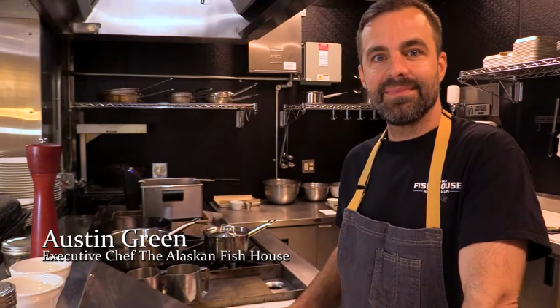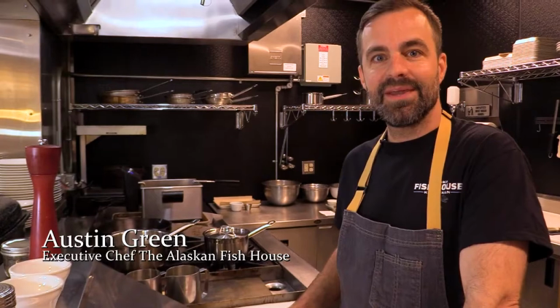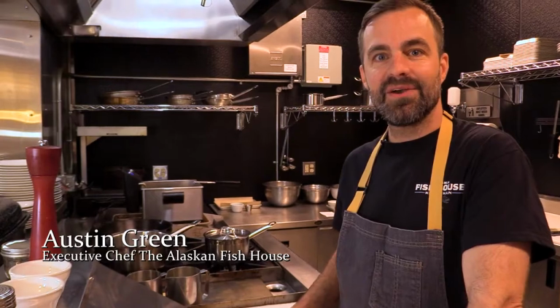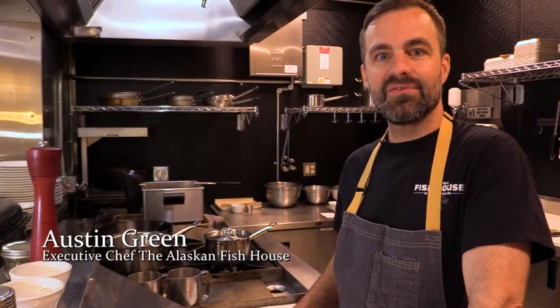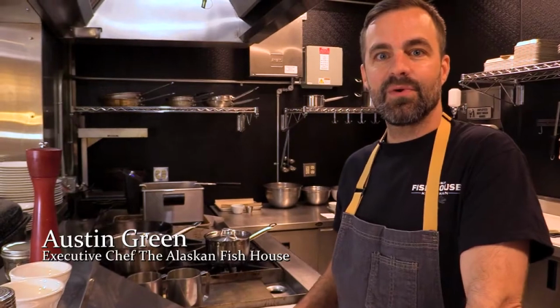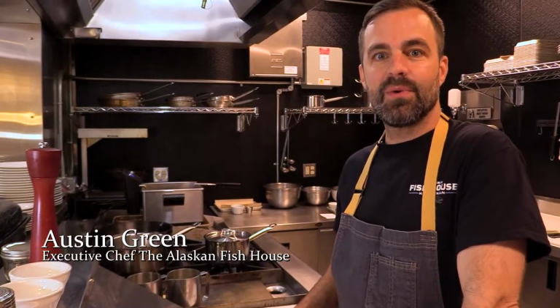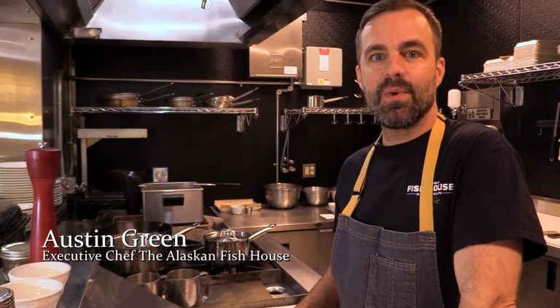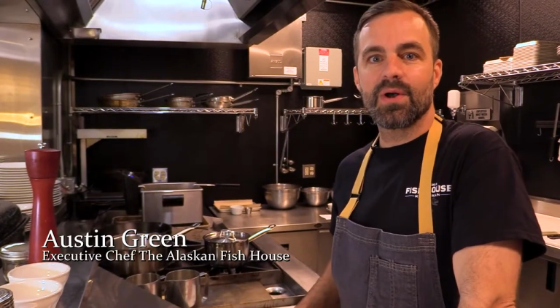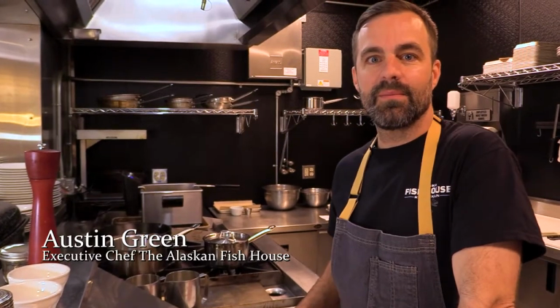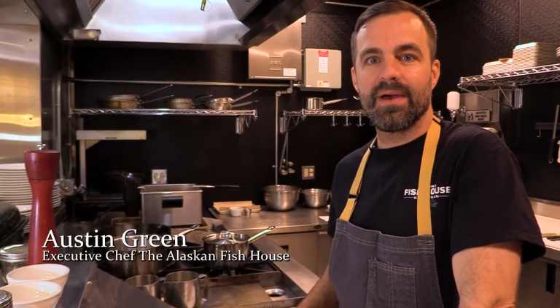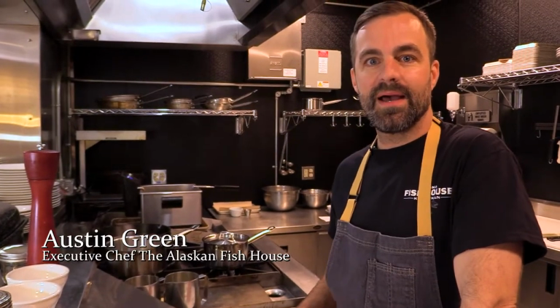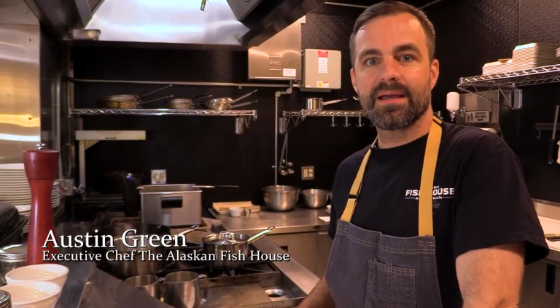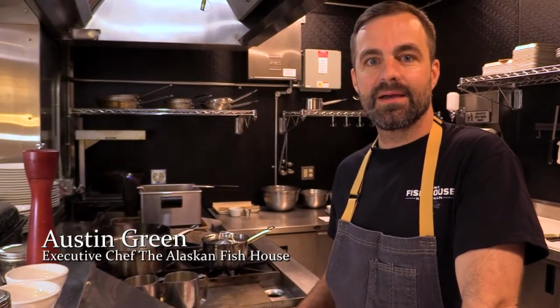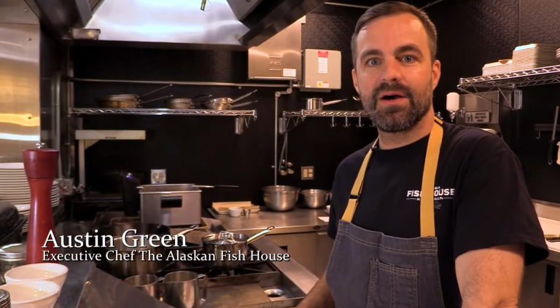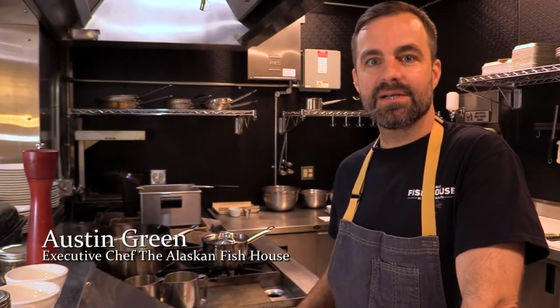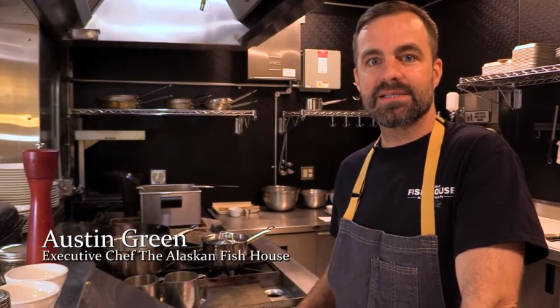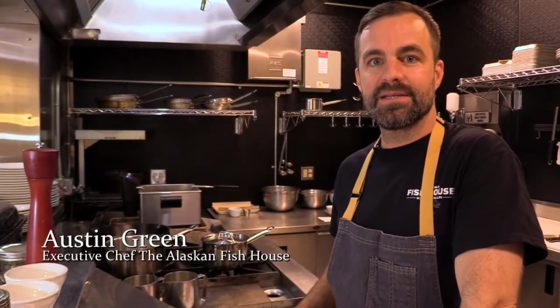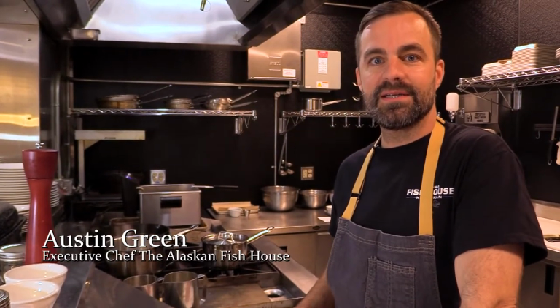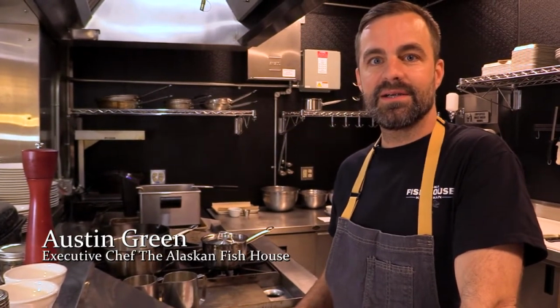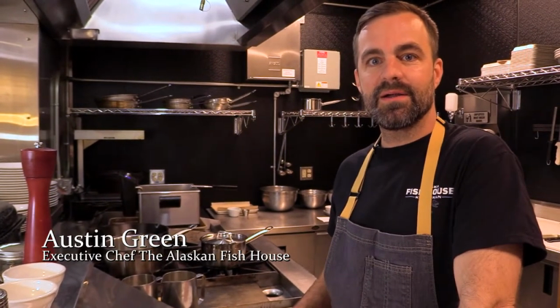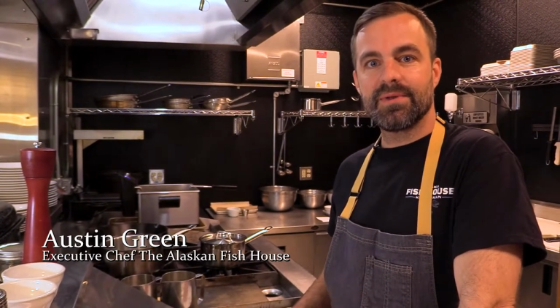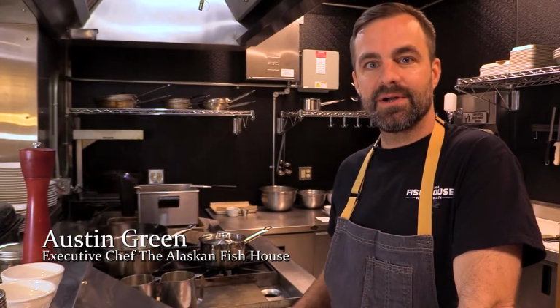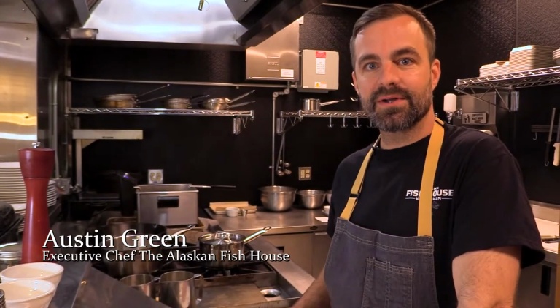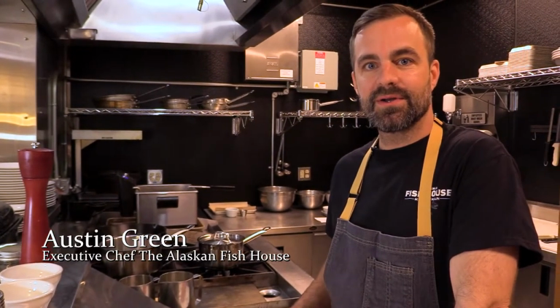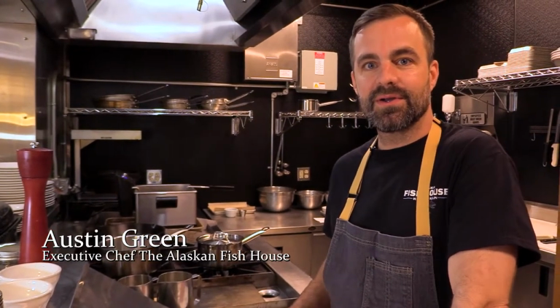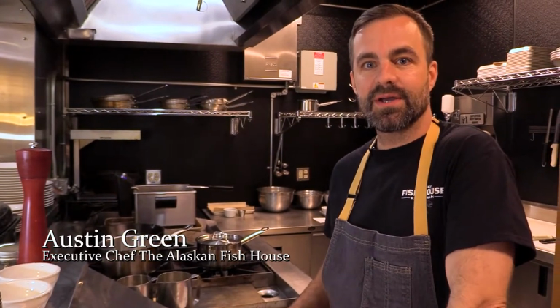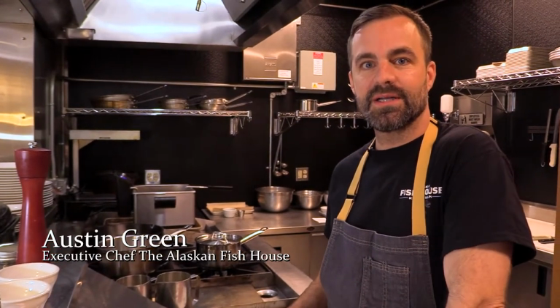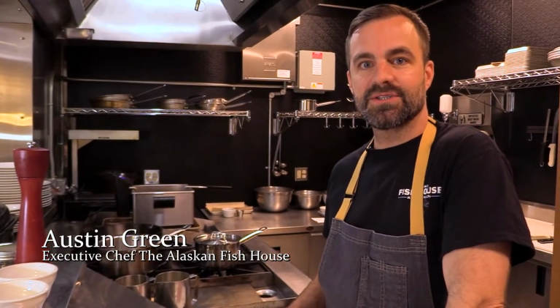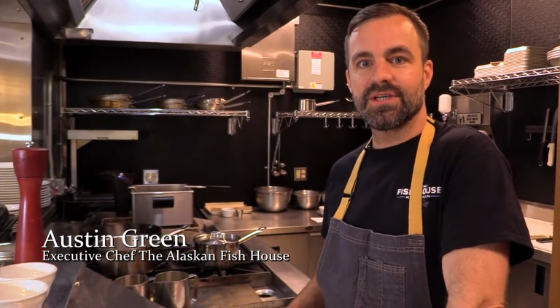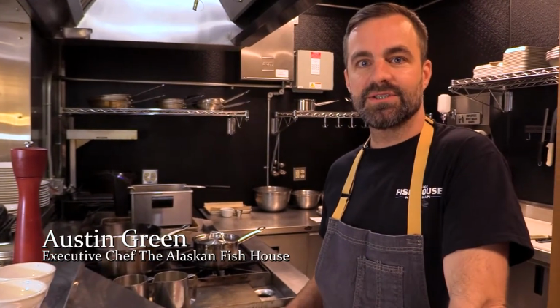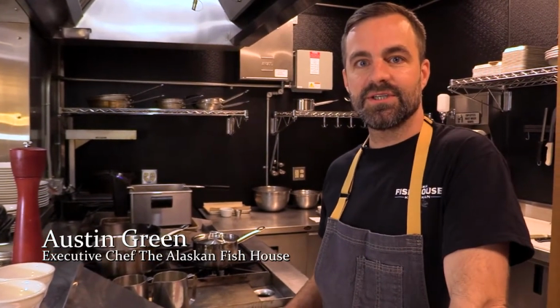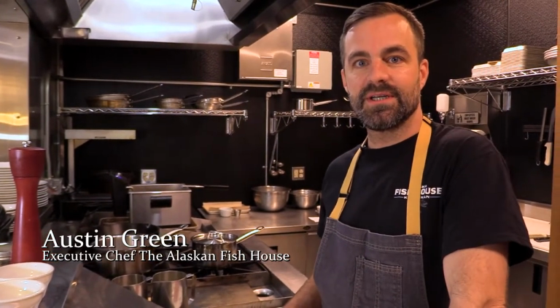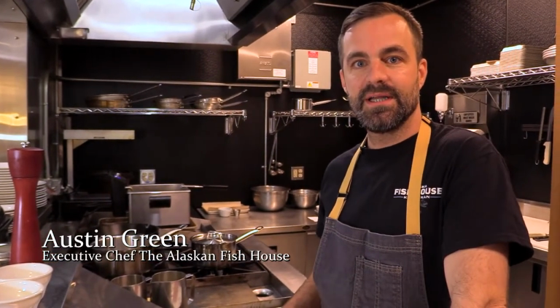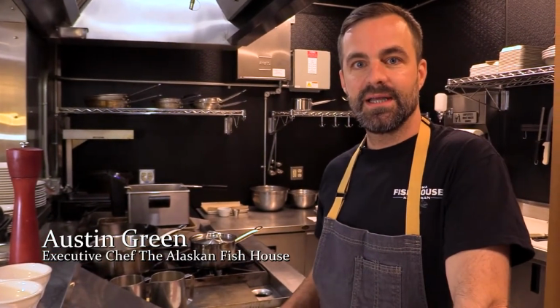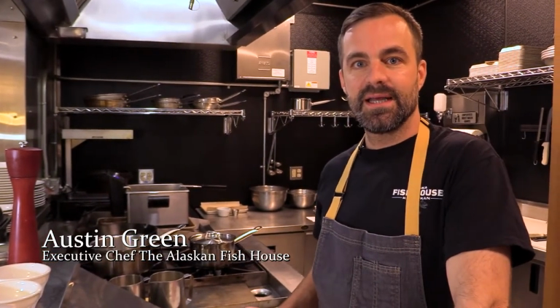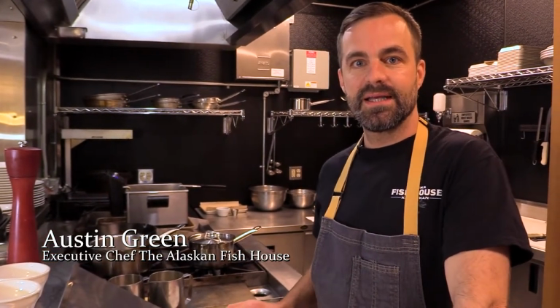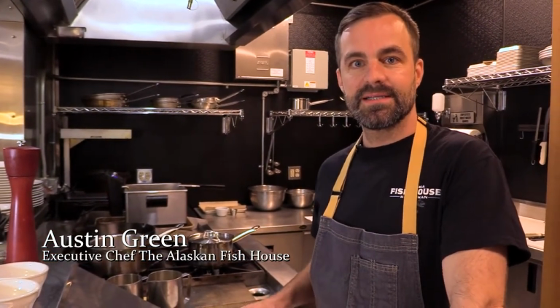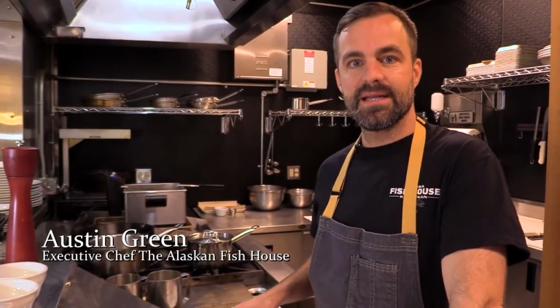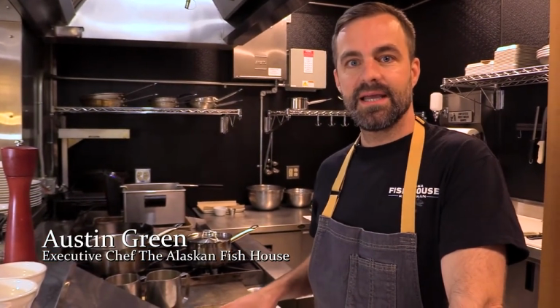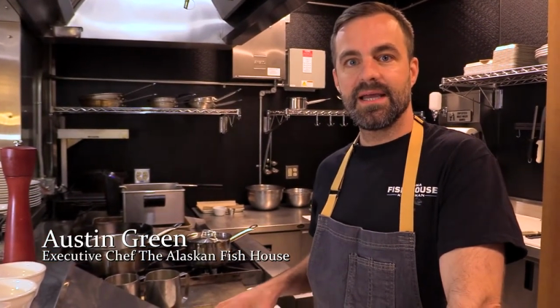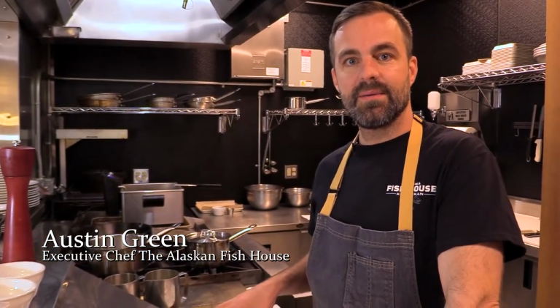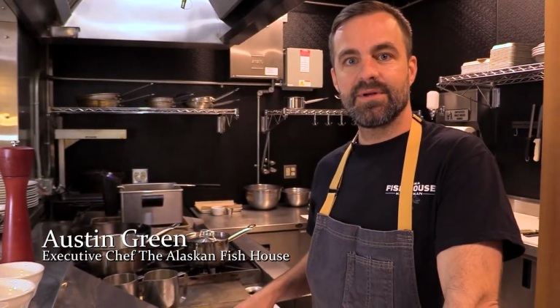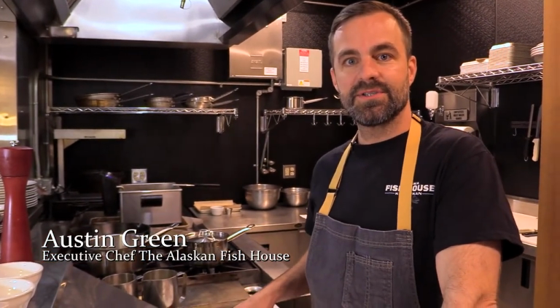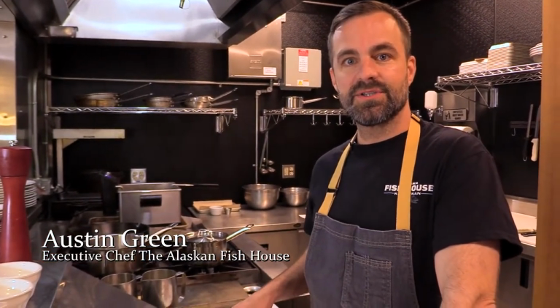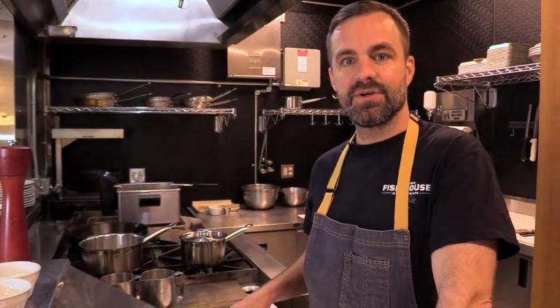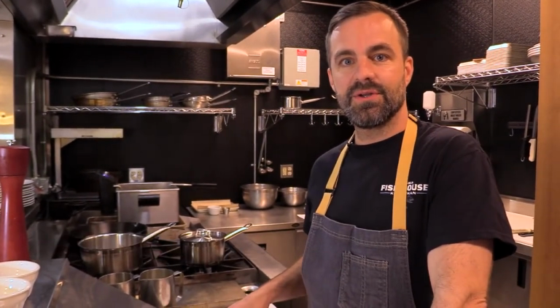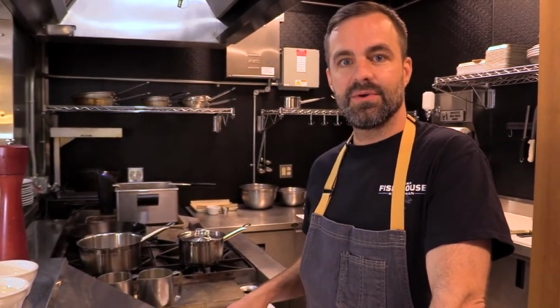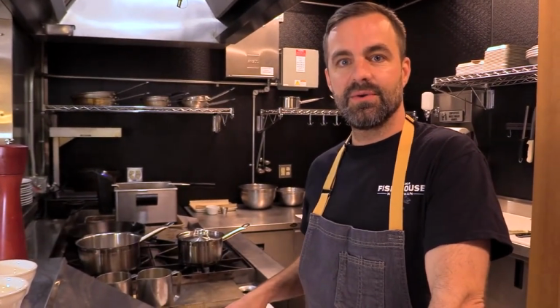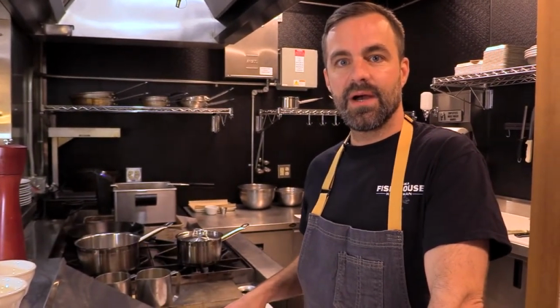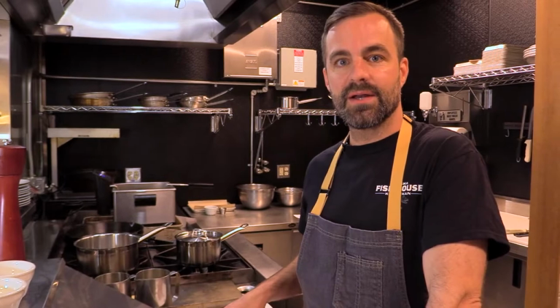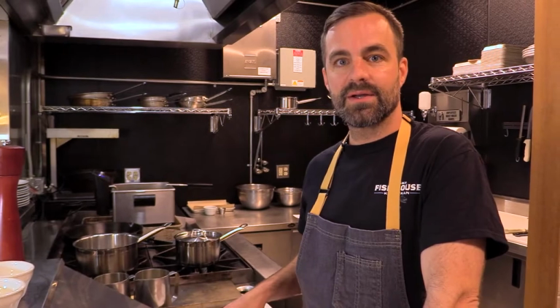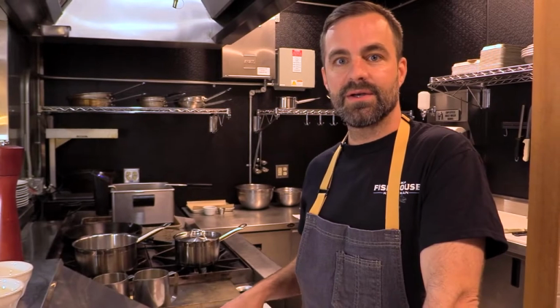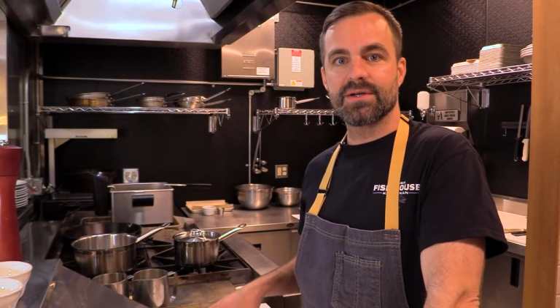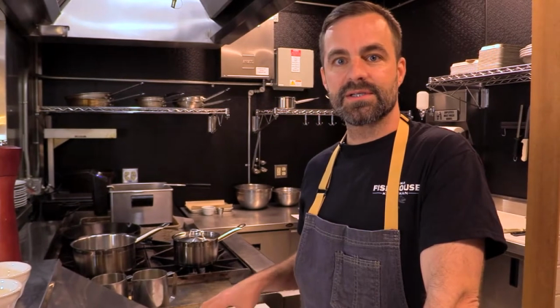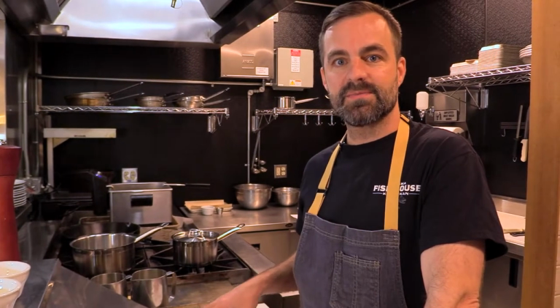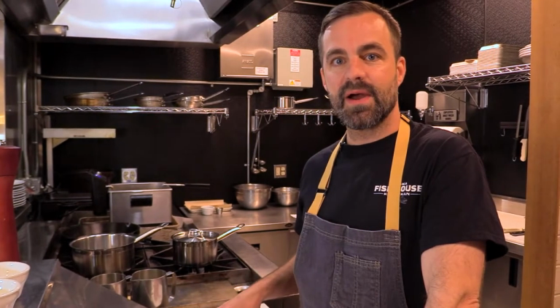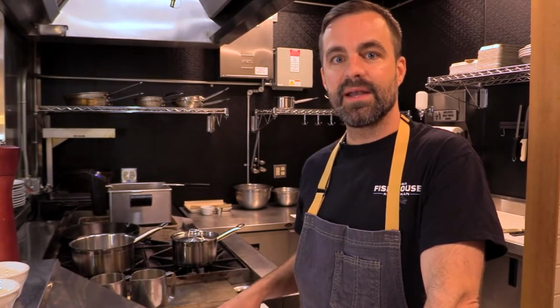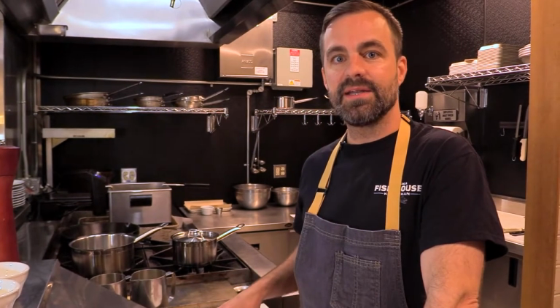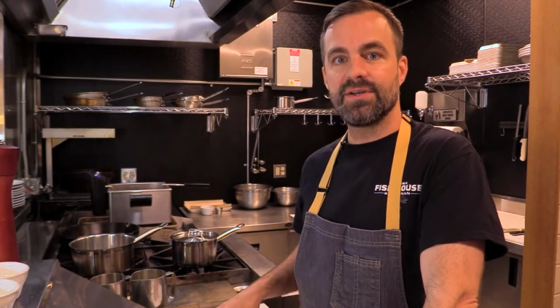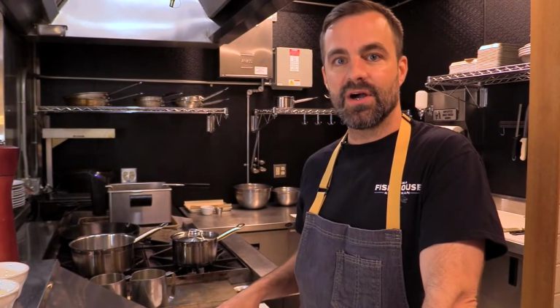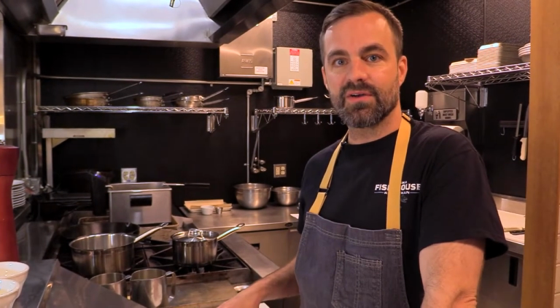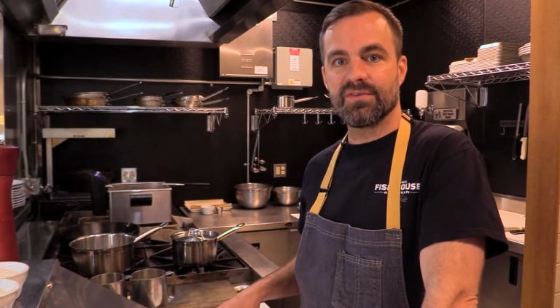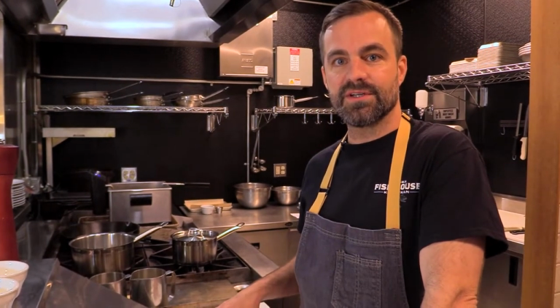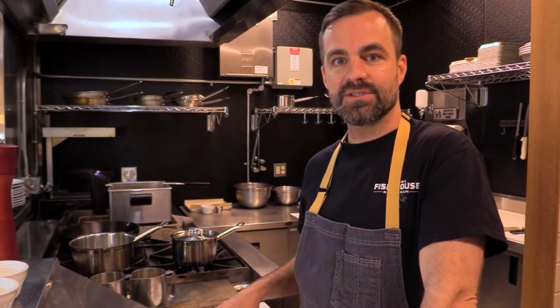Hey everyone, welcome back. Austin here. I'm in our Cook Your Catch kitchen and today I'm going to show you how to cook spiny dogfish.